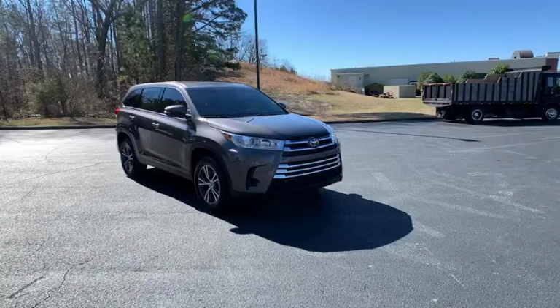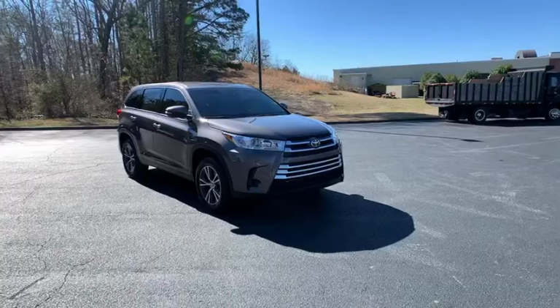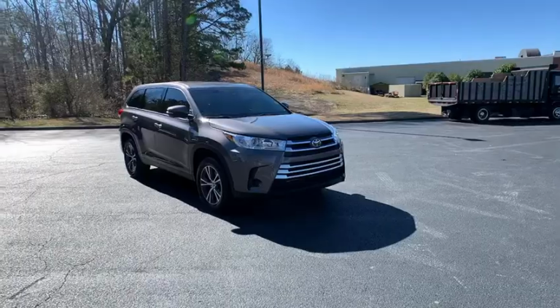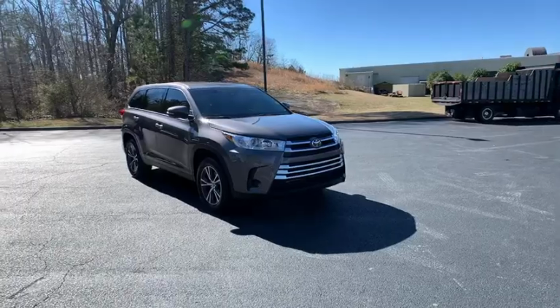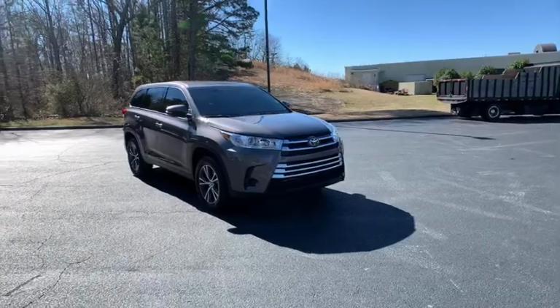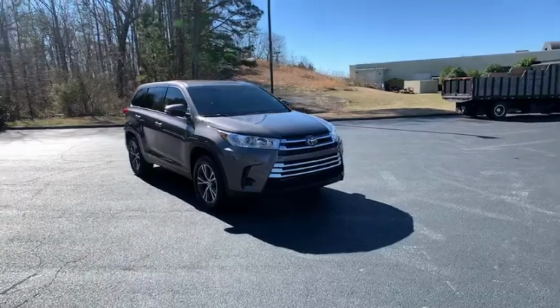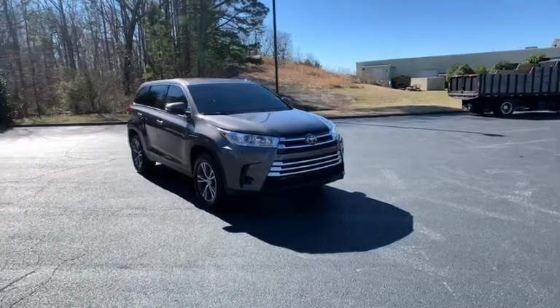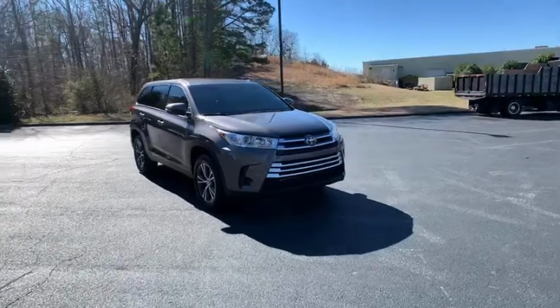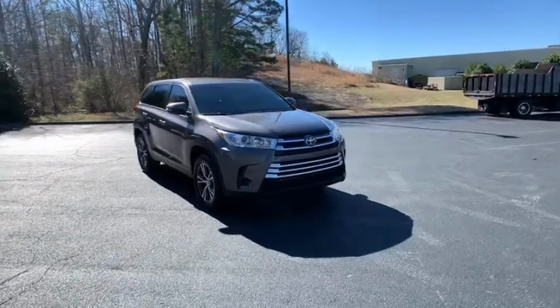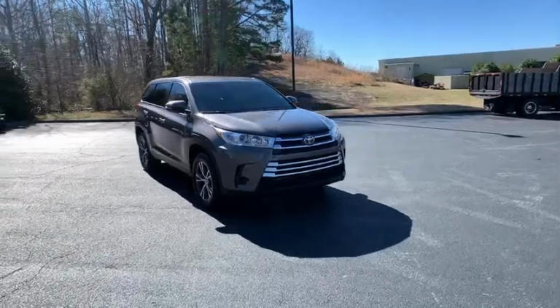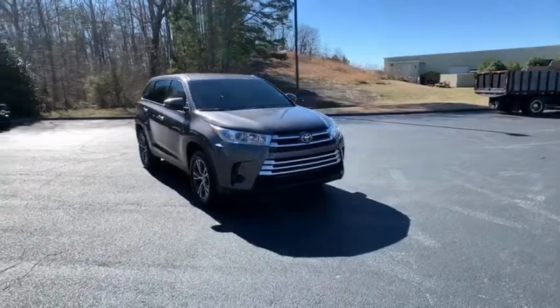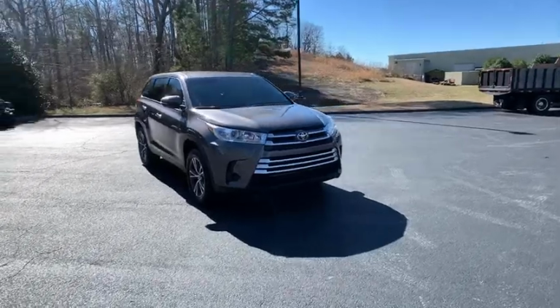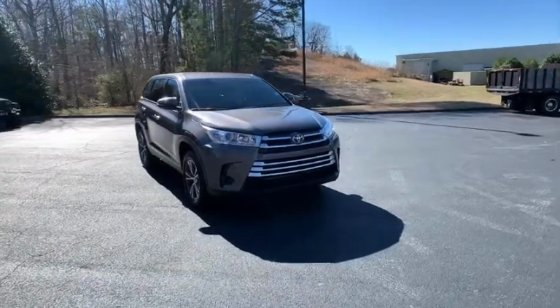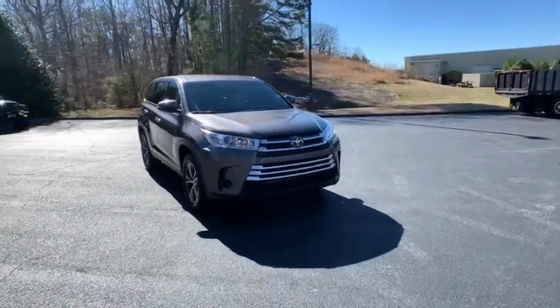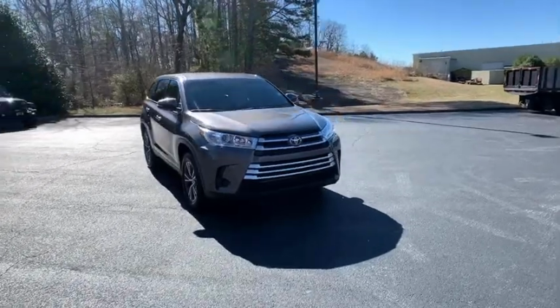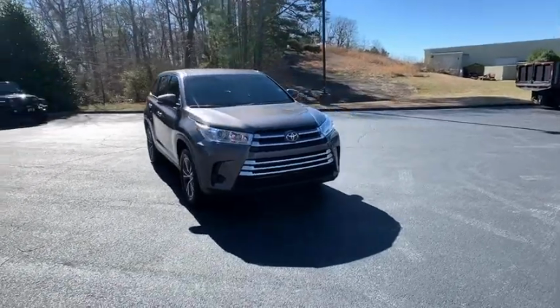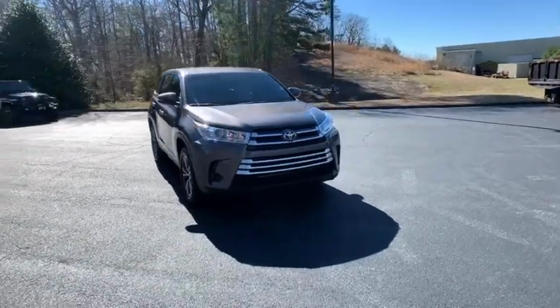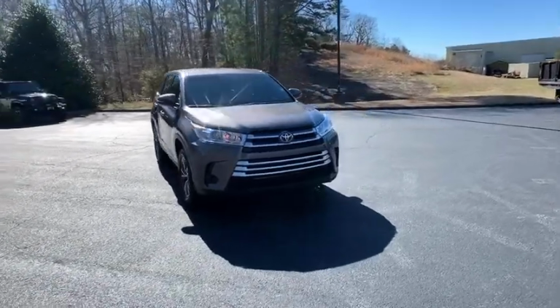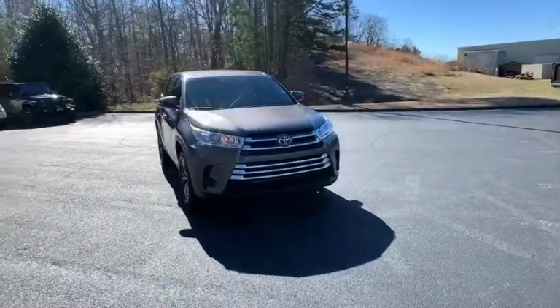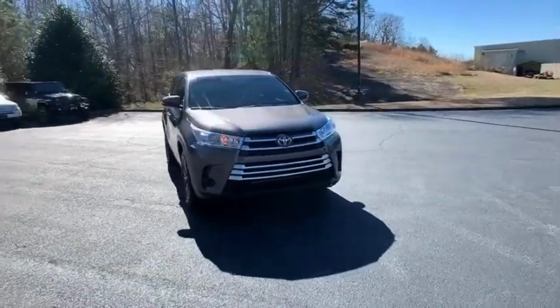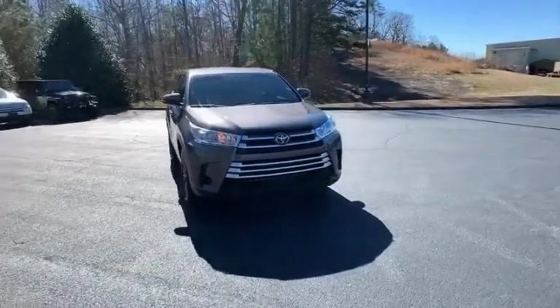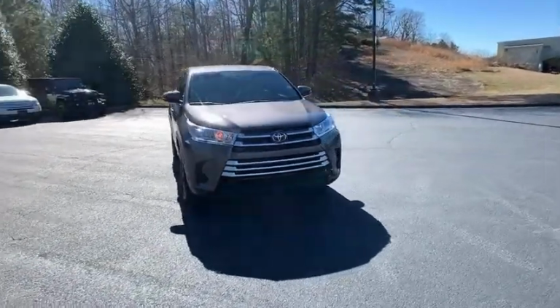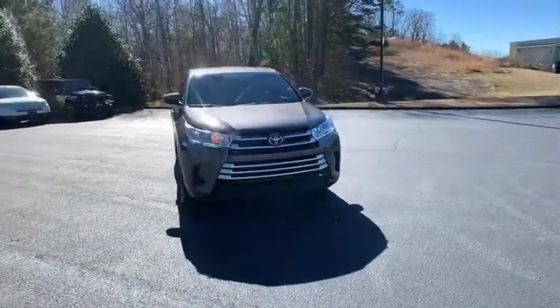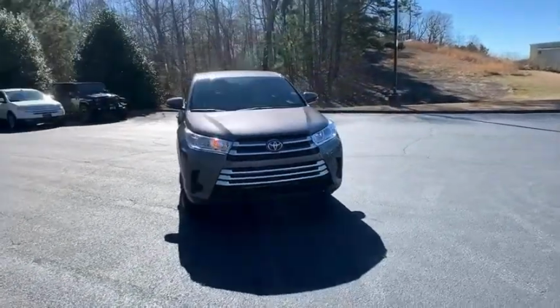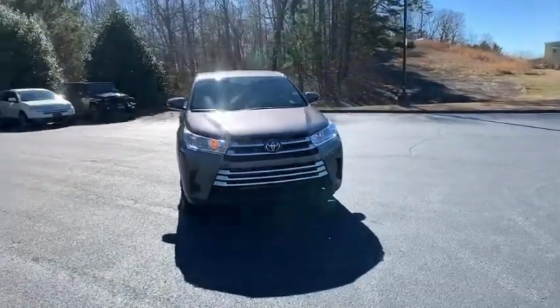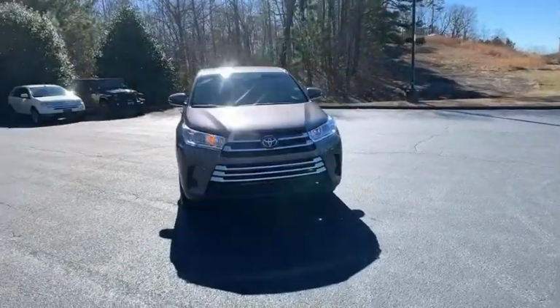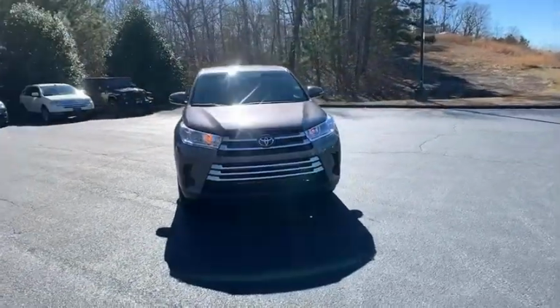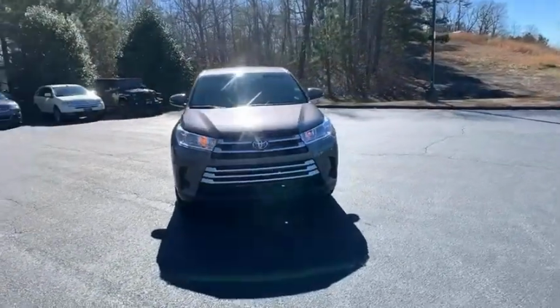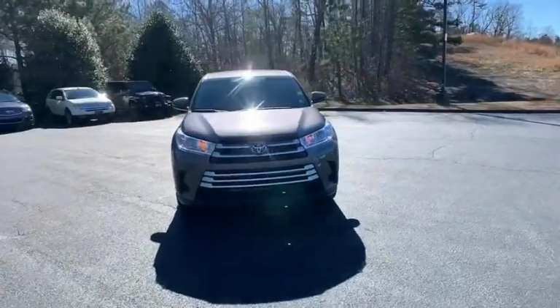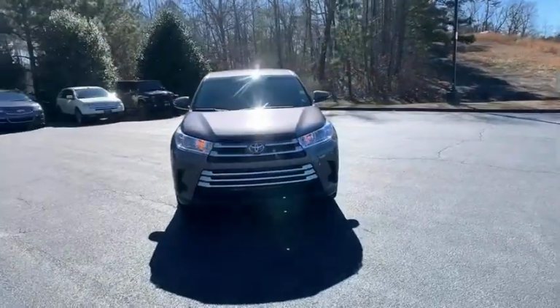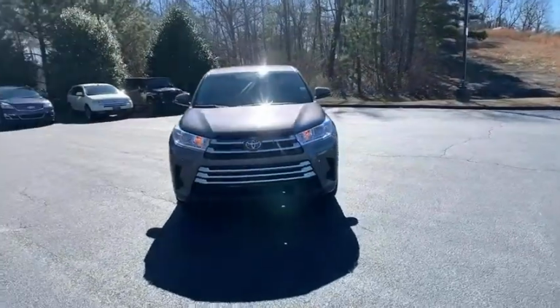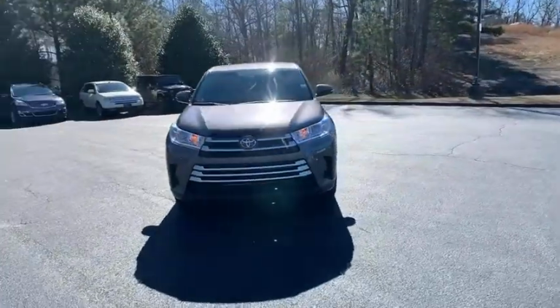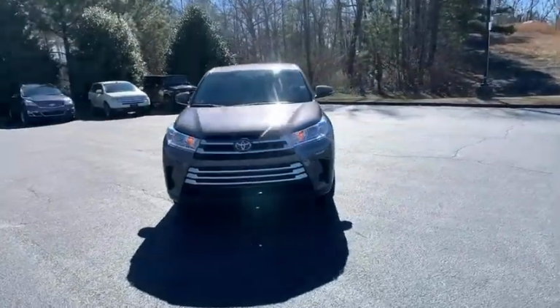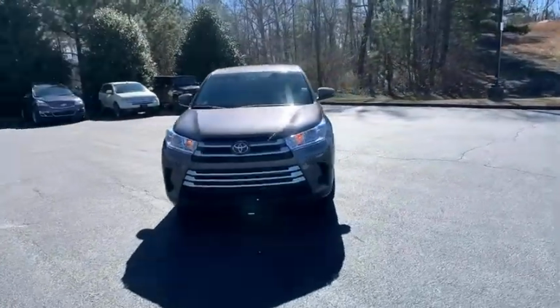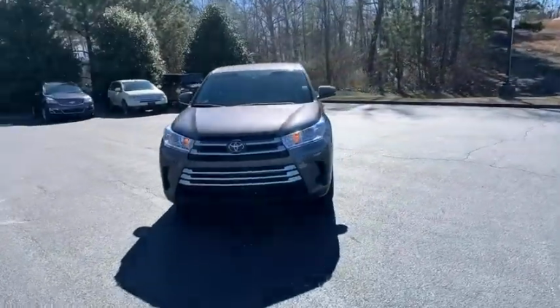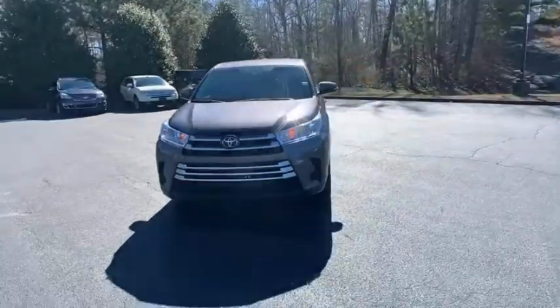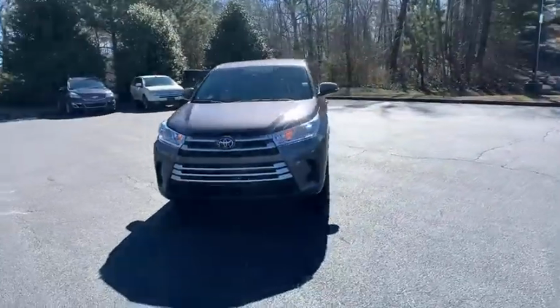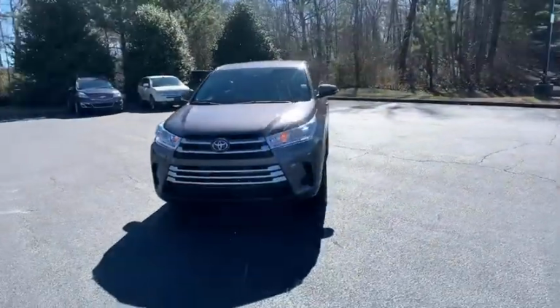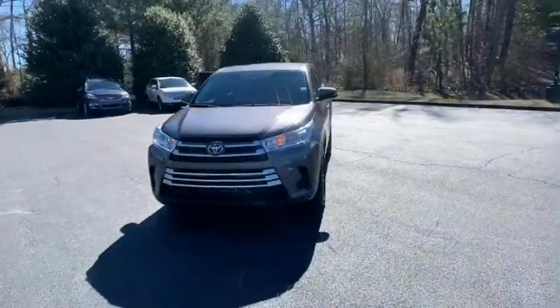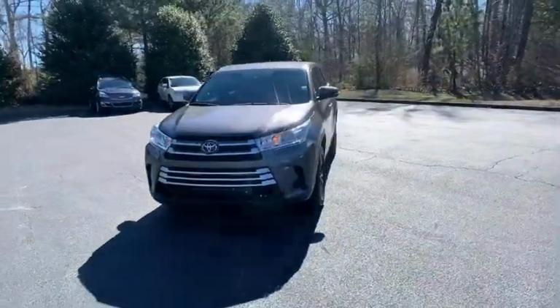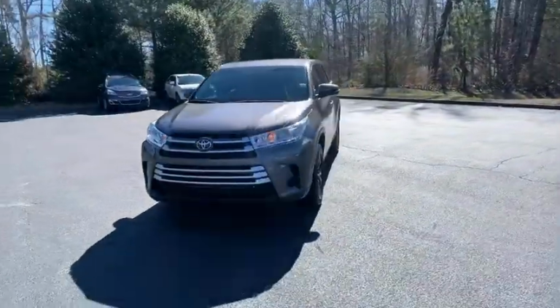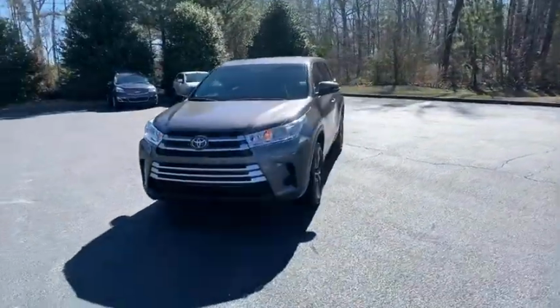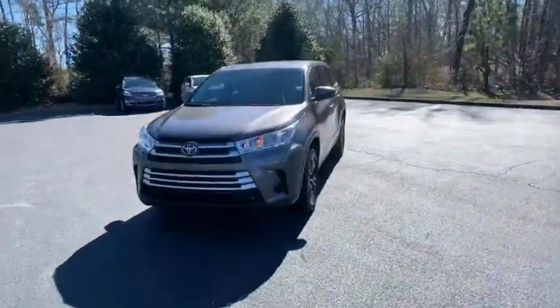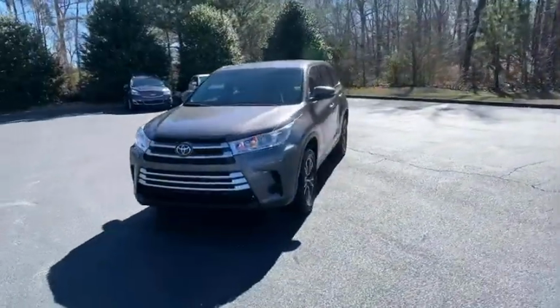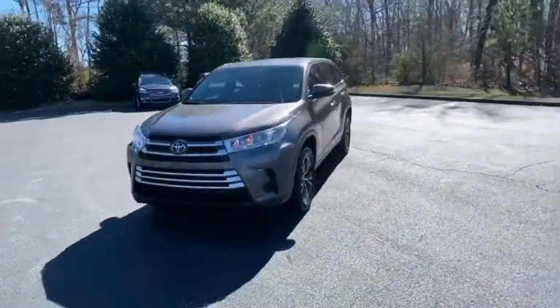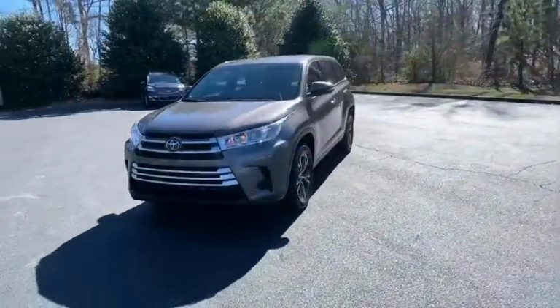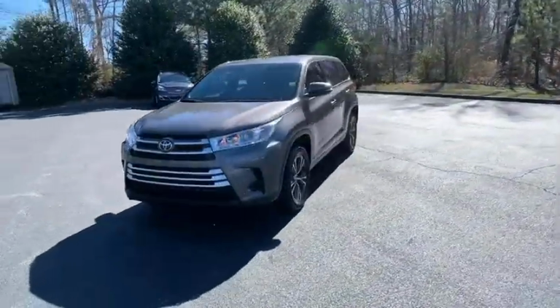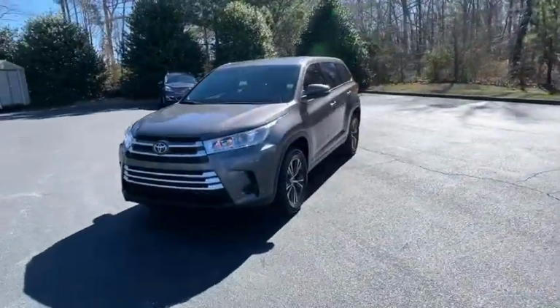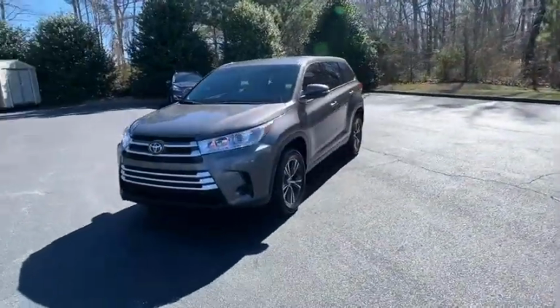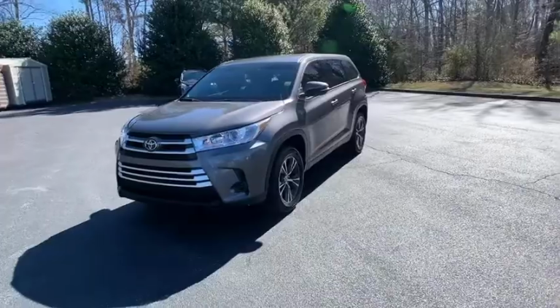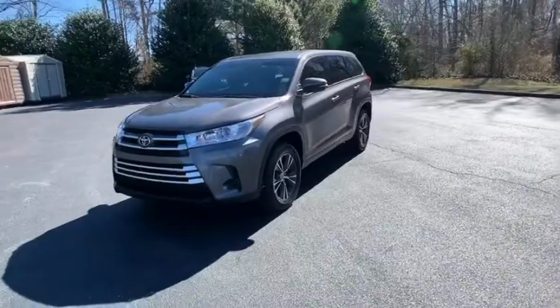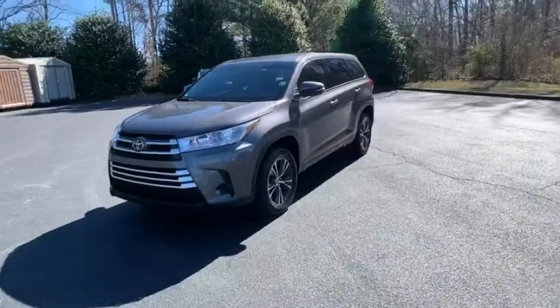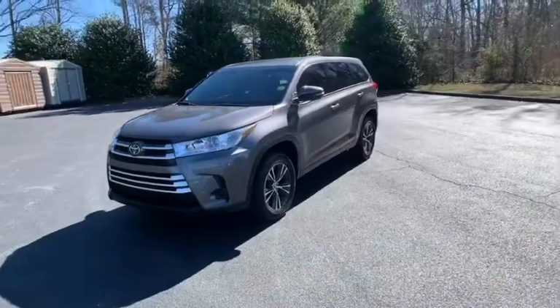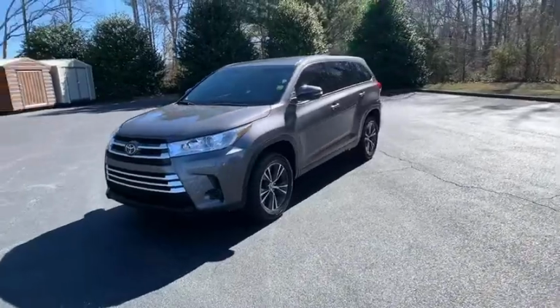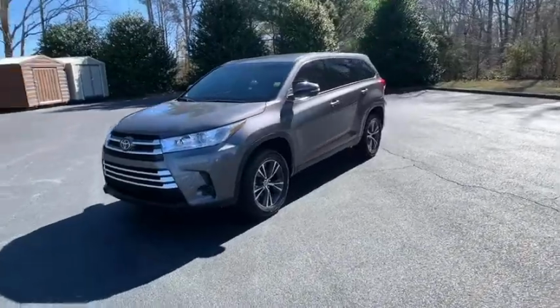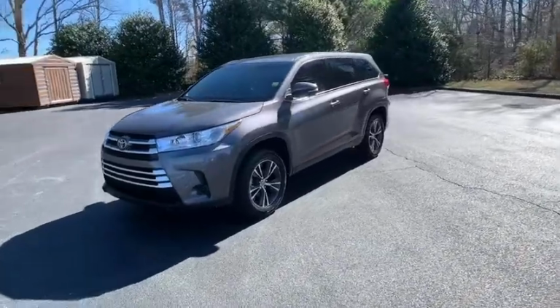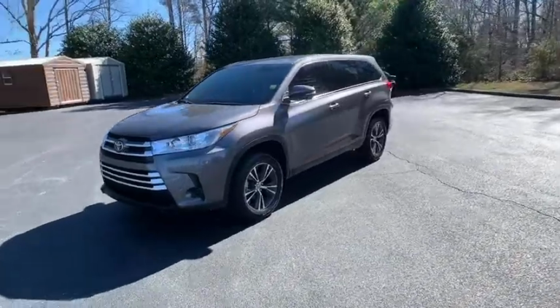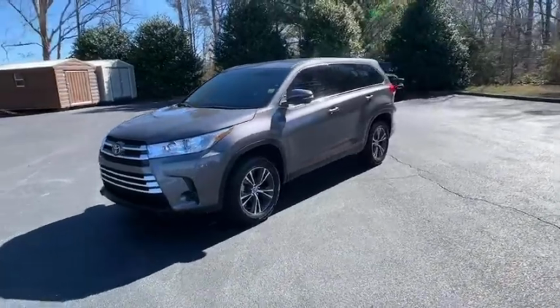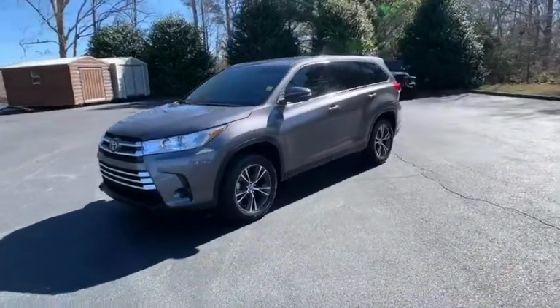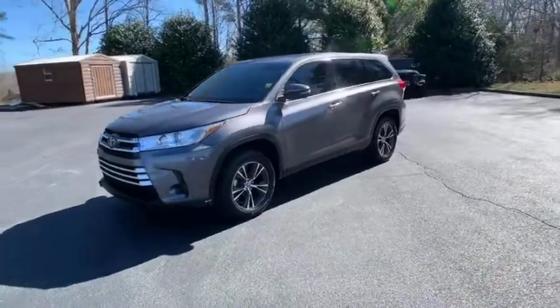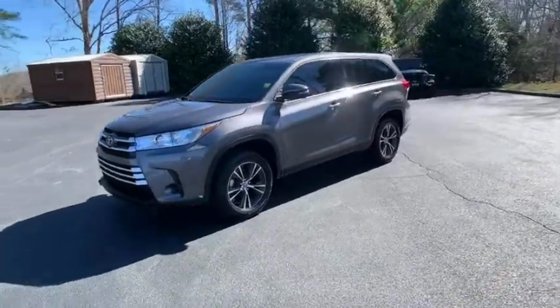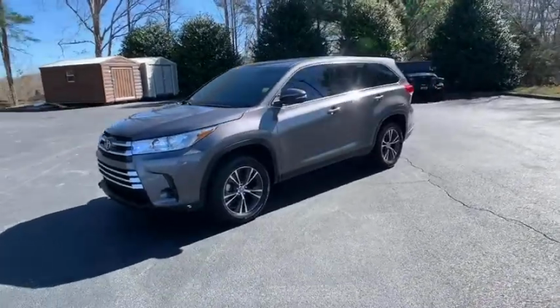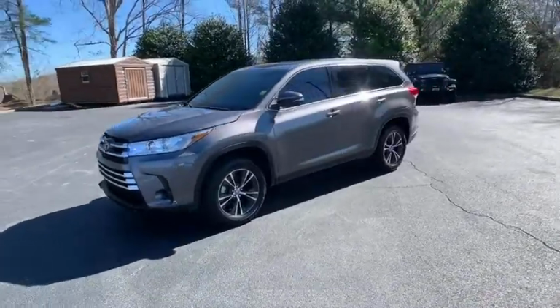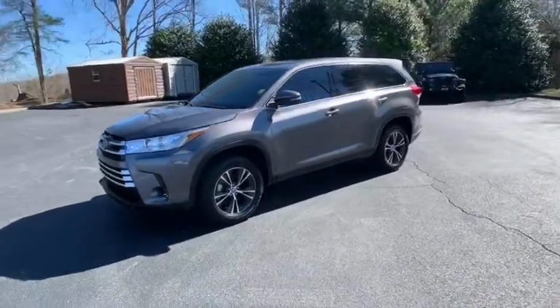Make a great choice today with the 2019 Toyota Highlander. The Highlander is the SUV that's thought of everything.